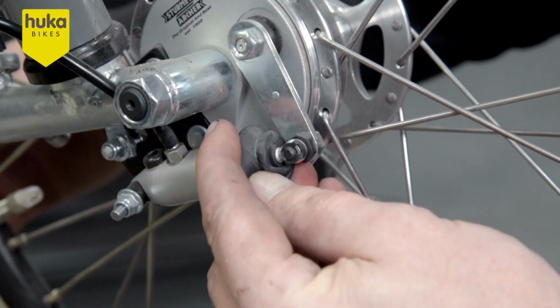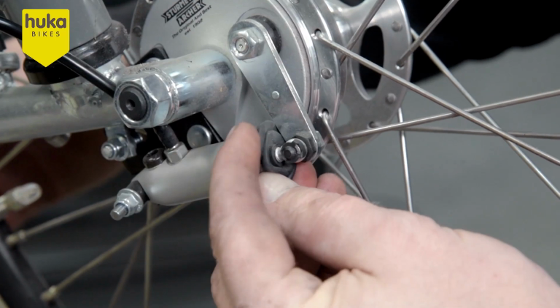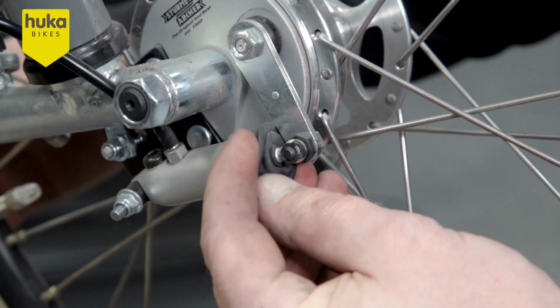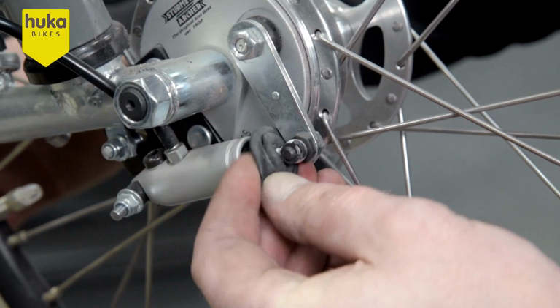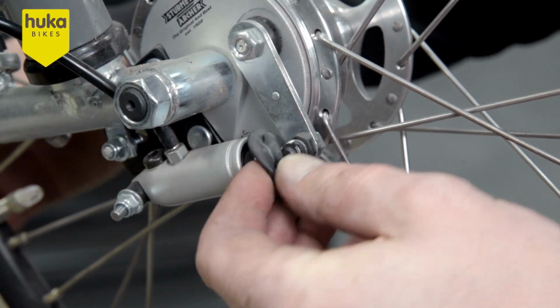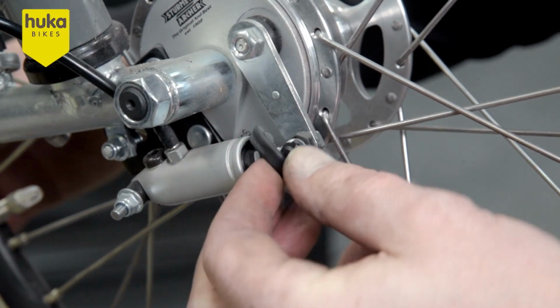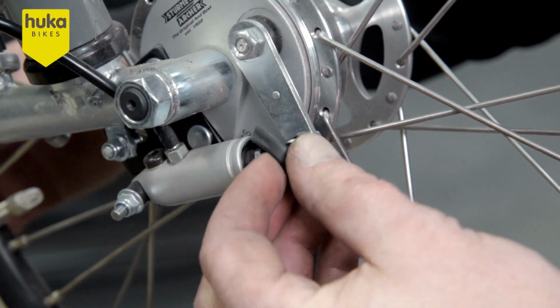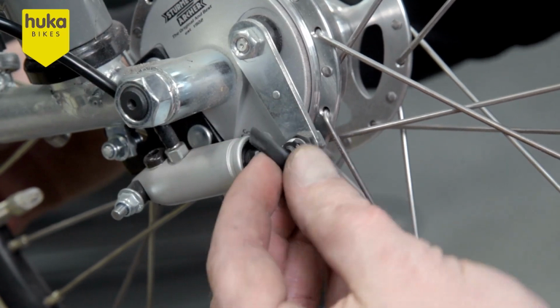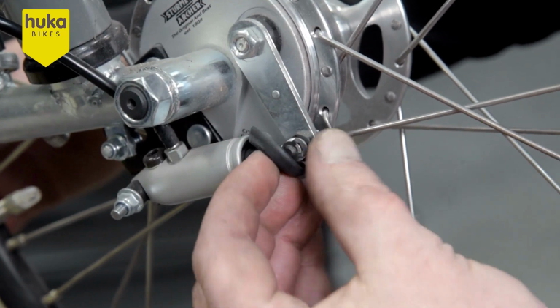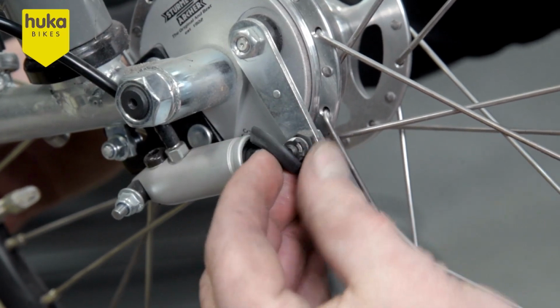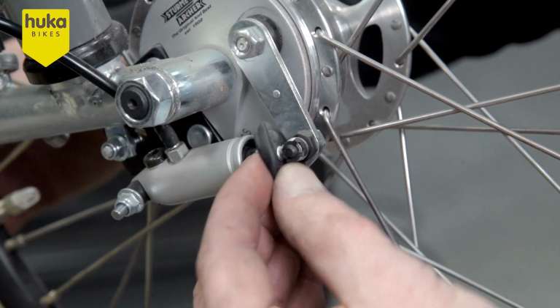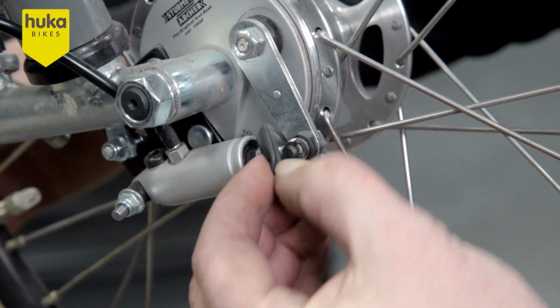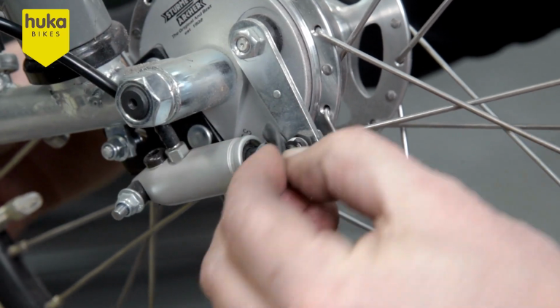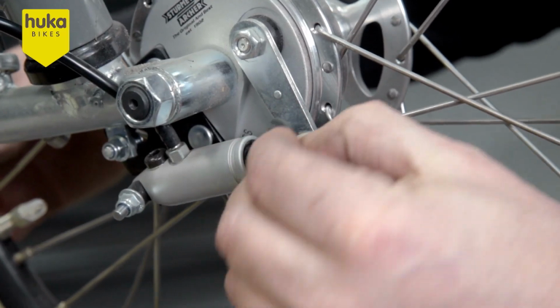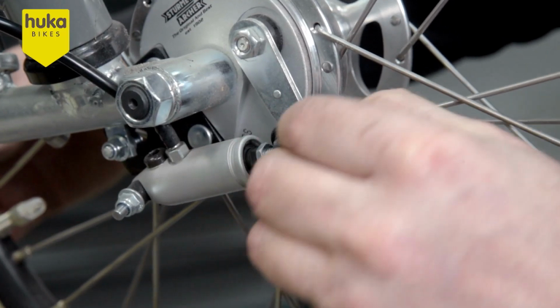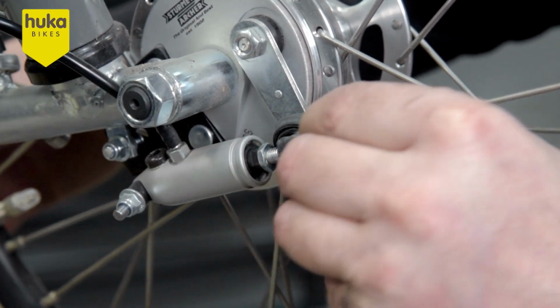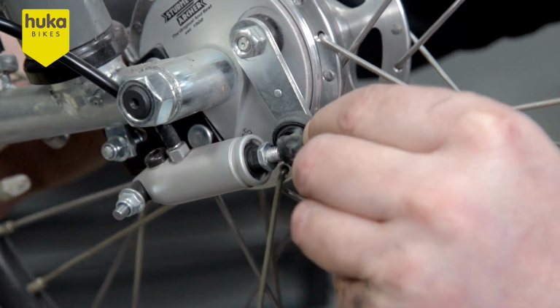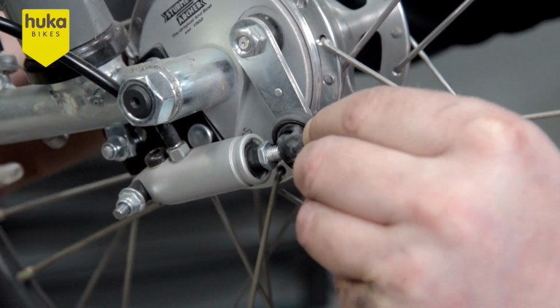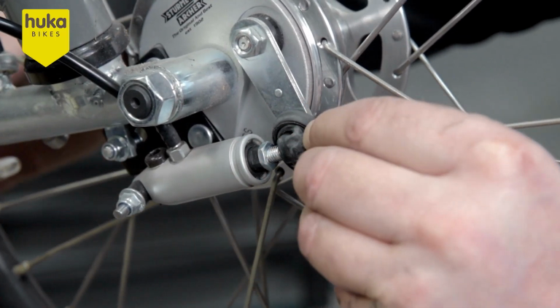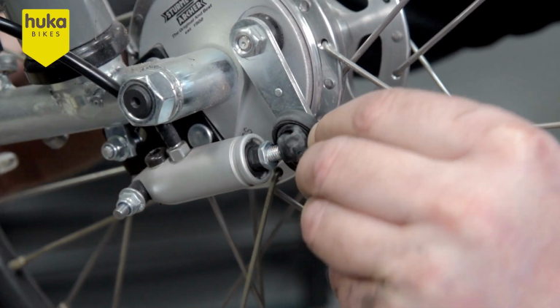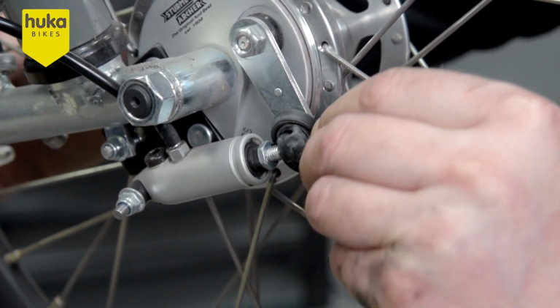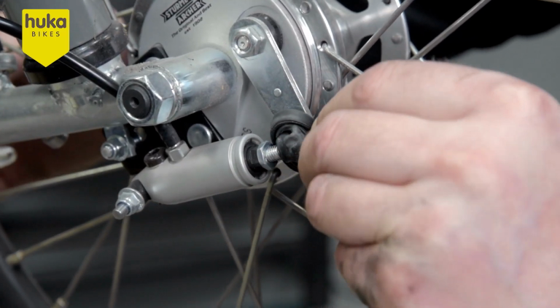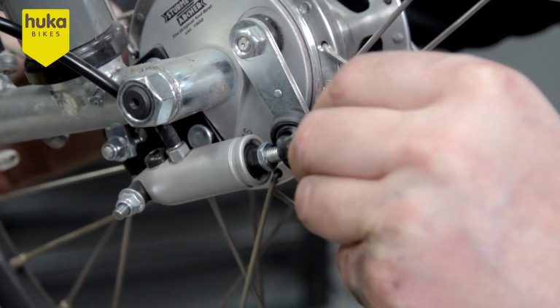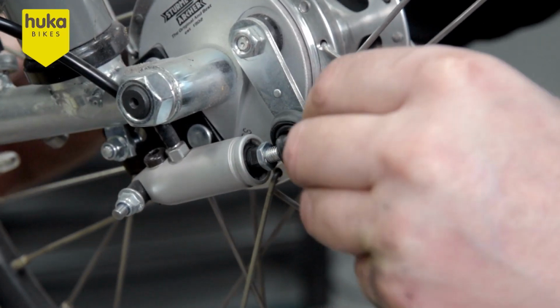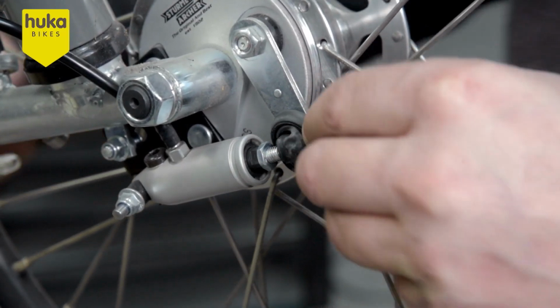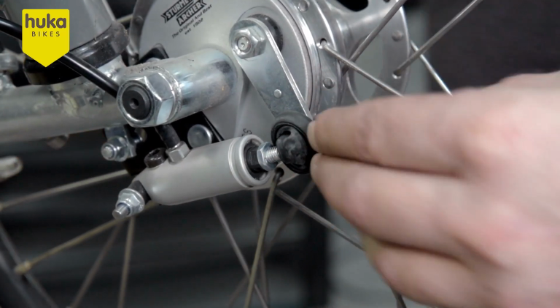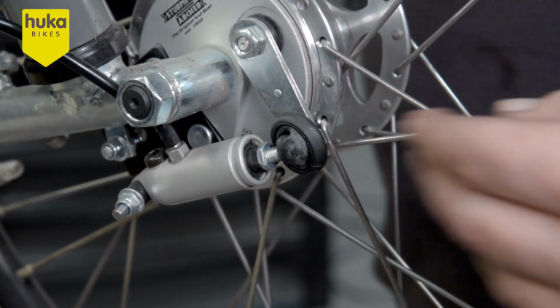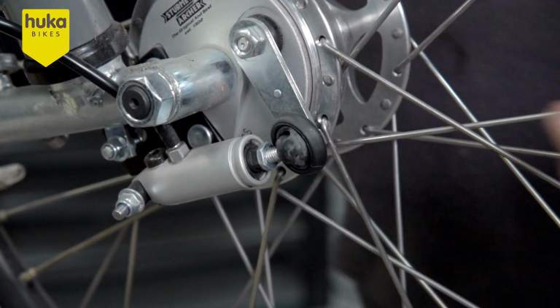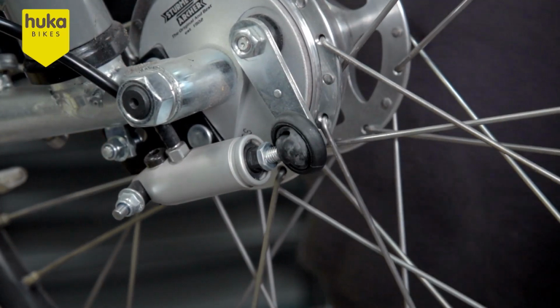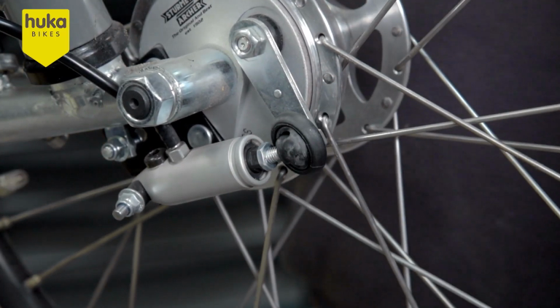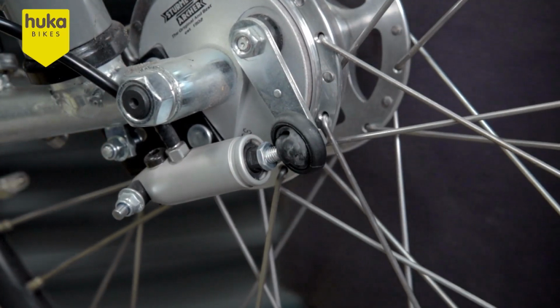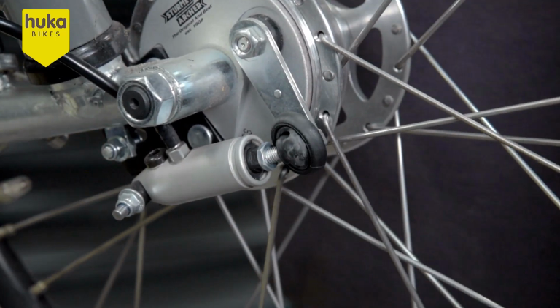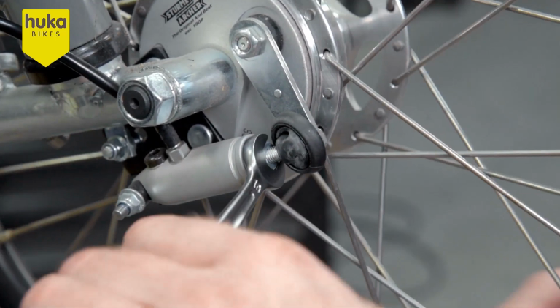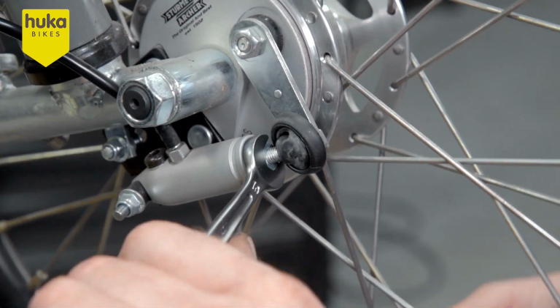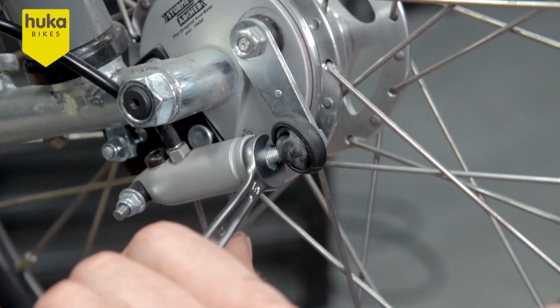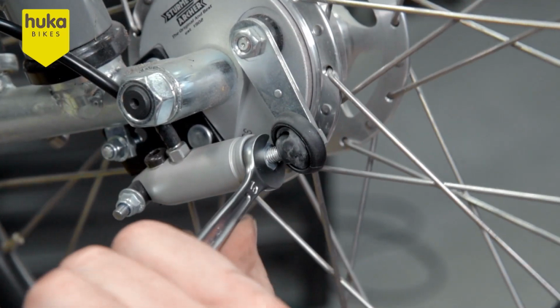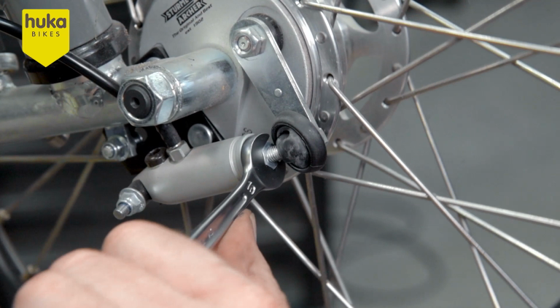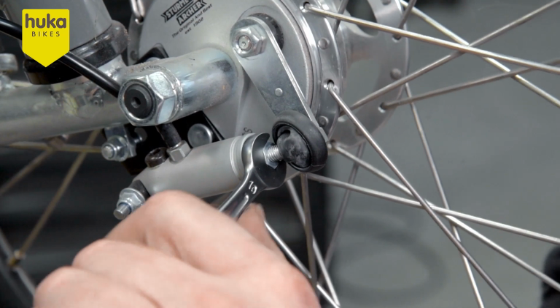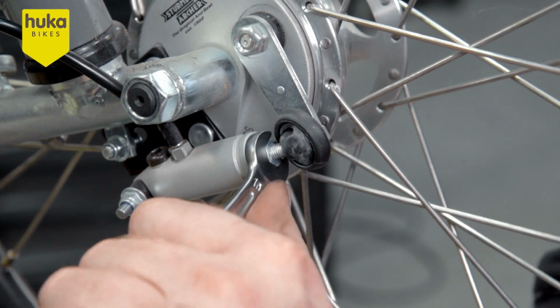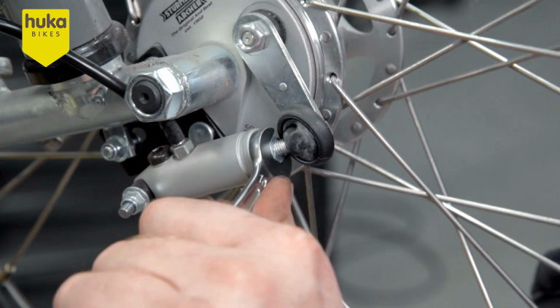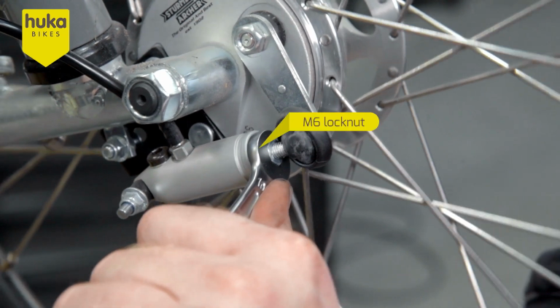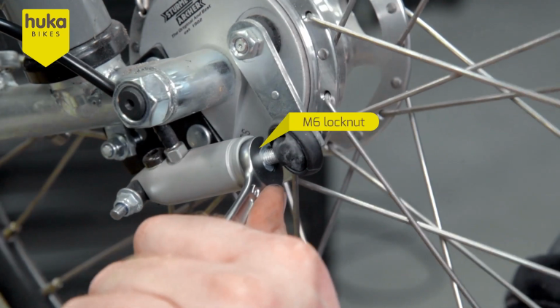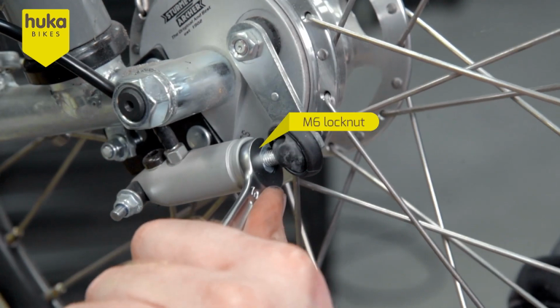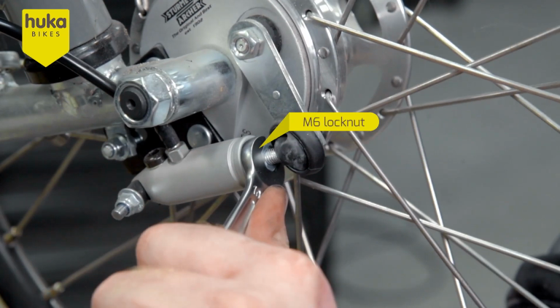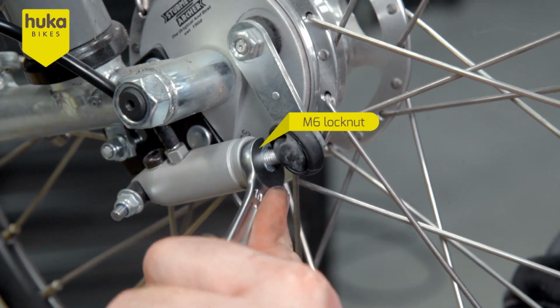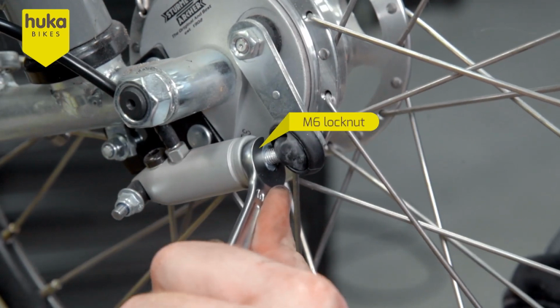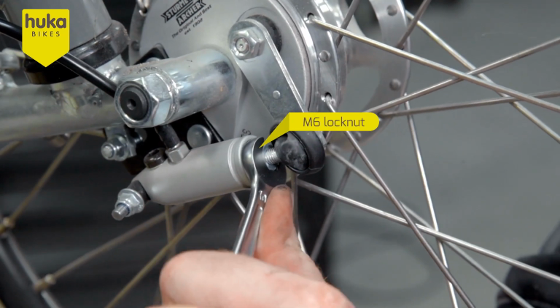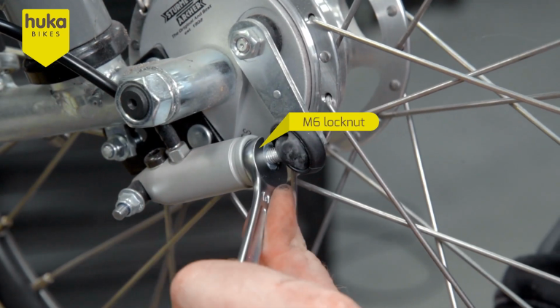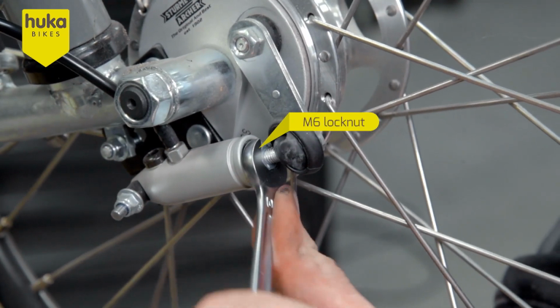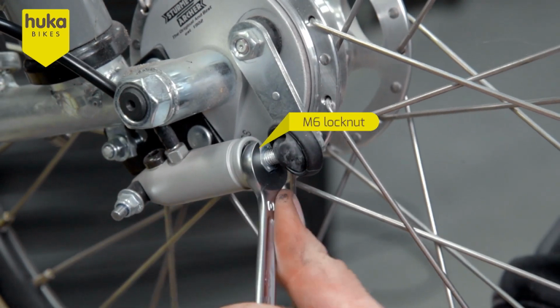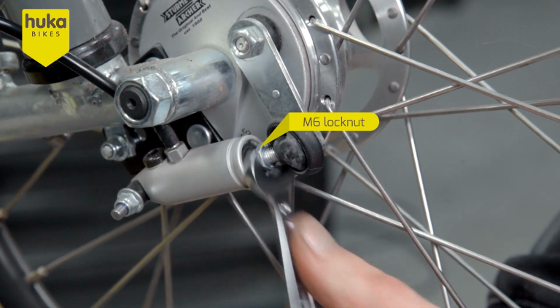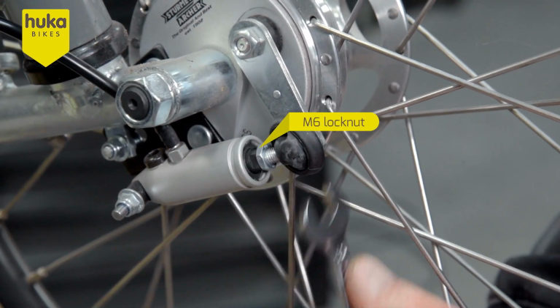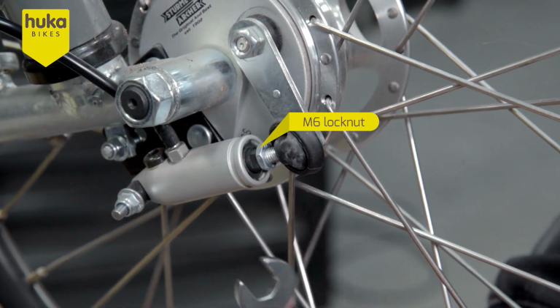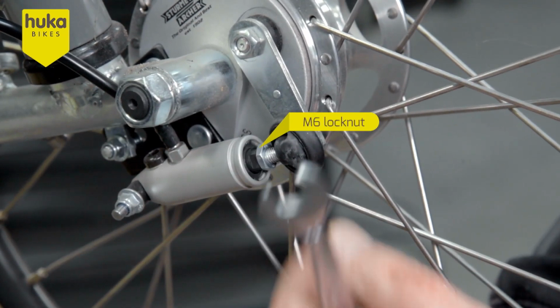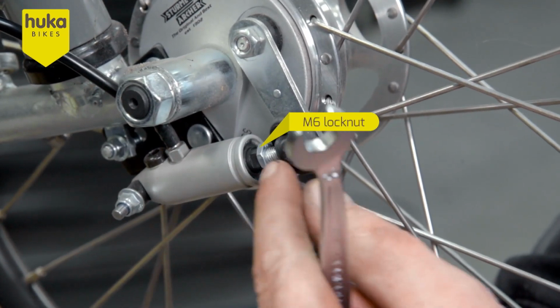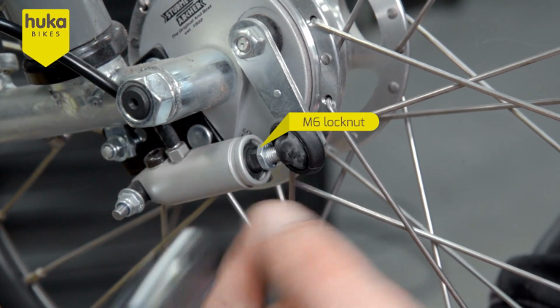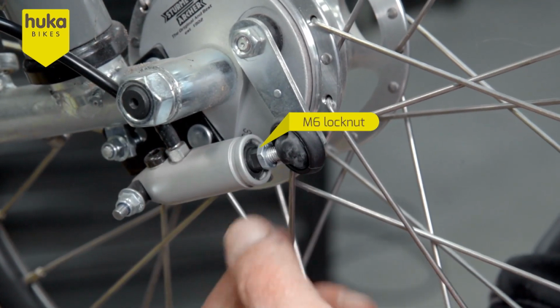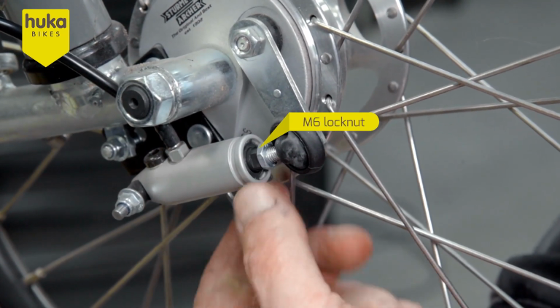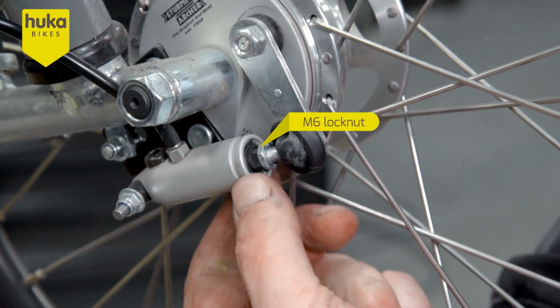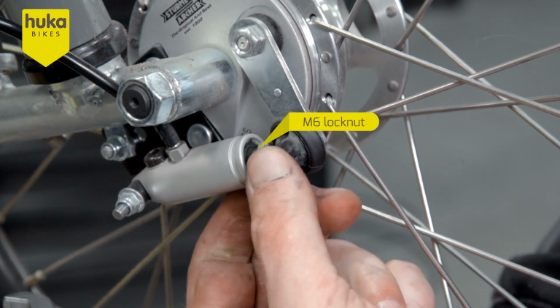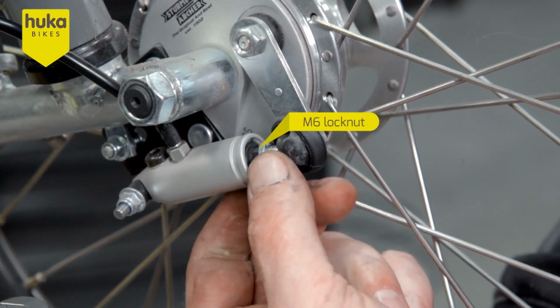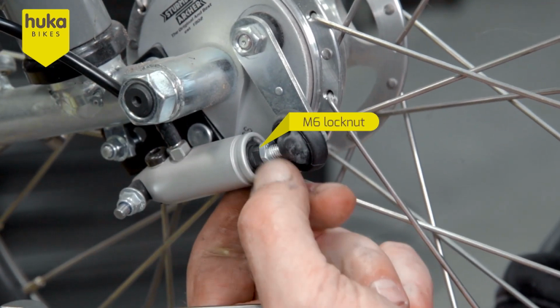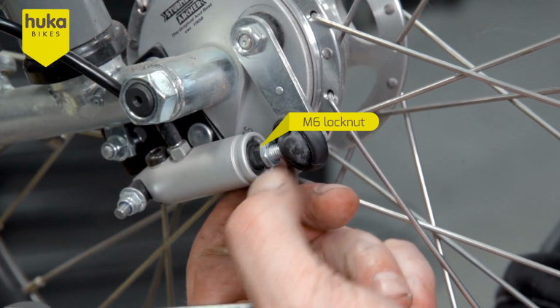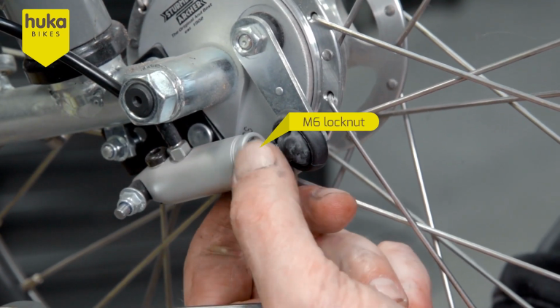Pull the rubber forward at the brake cylinders. Loosen the M6 lock nut from the mounting eye of the cylinder.